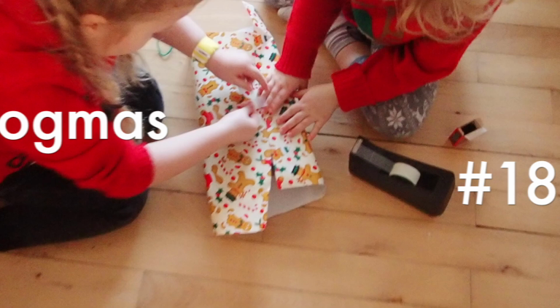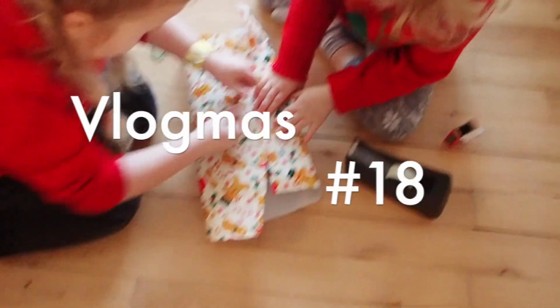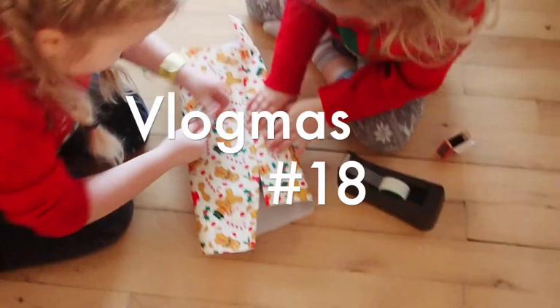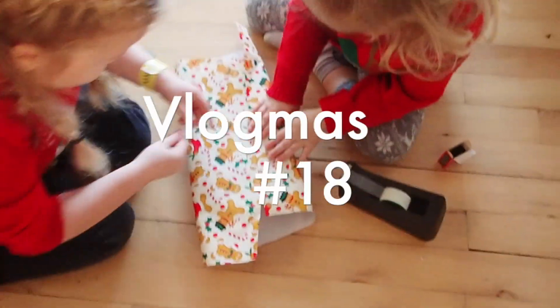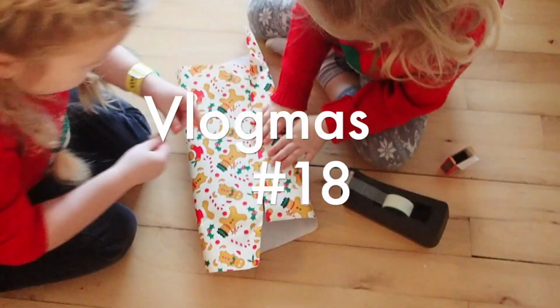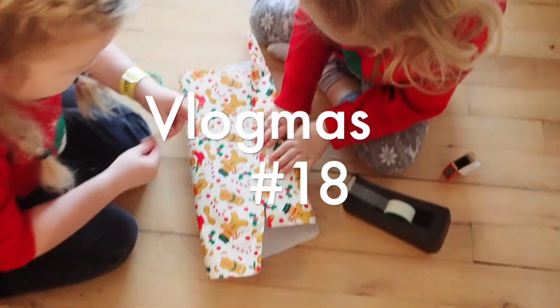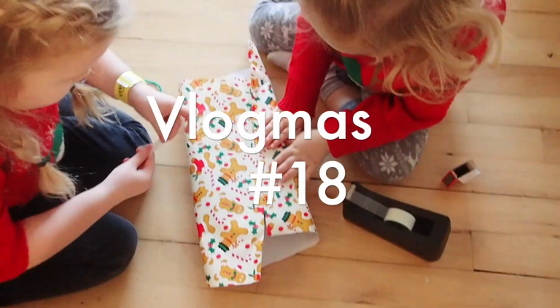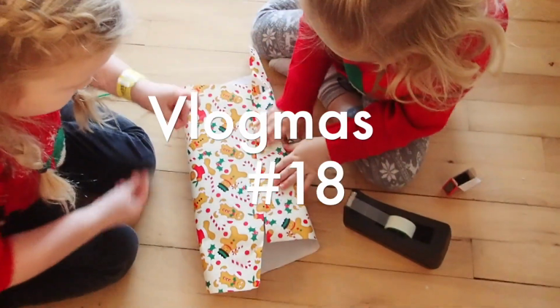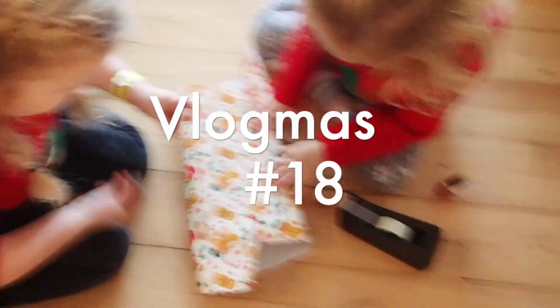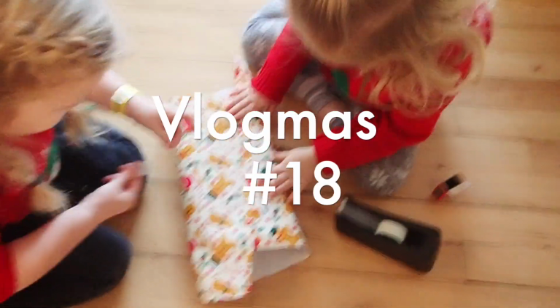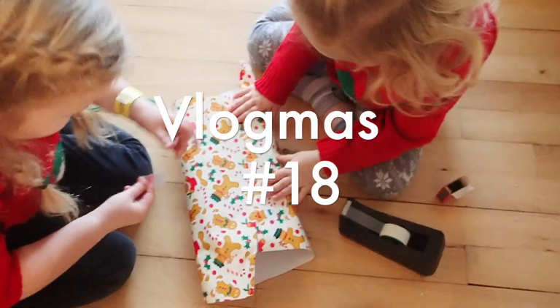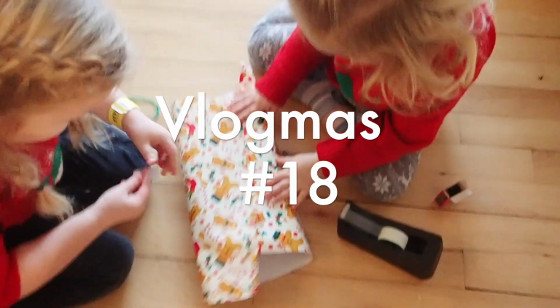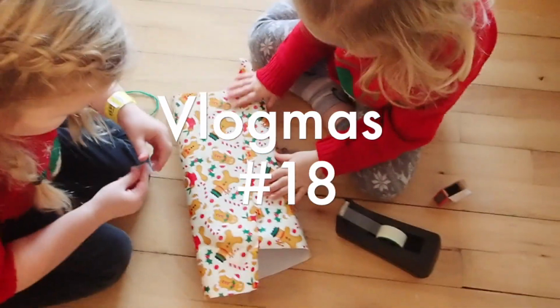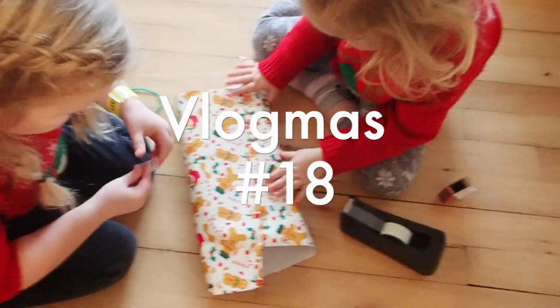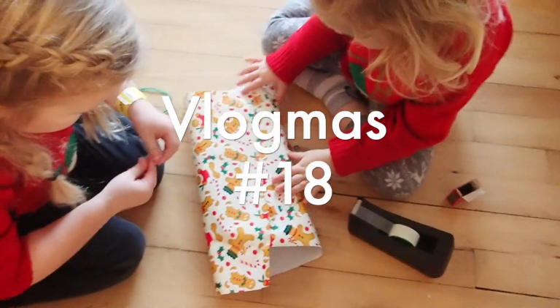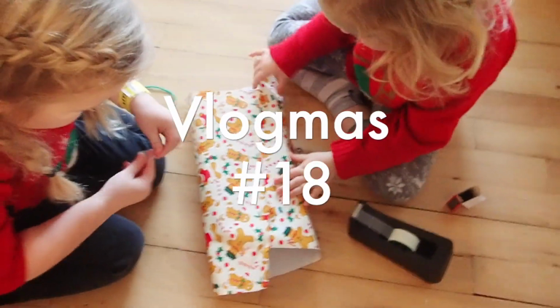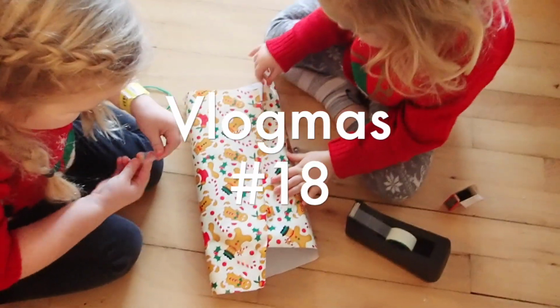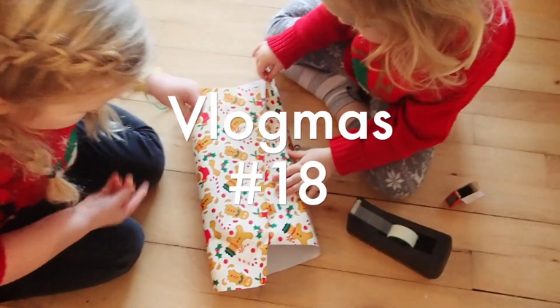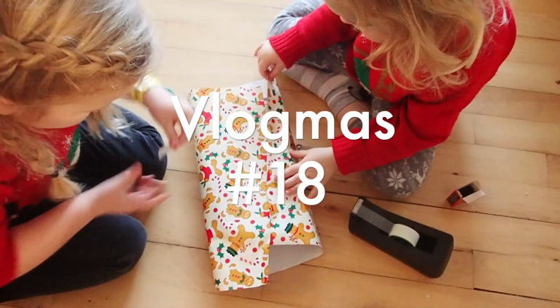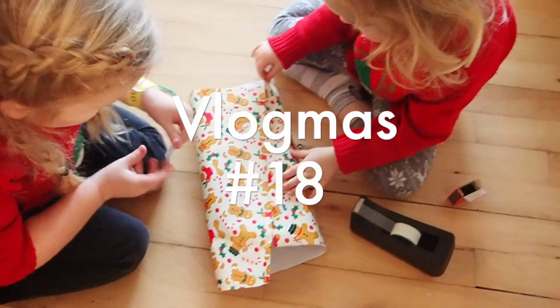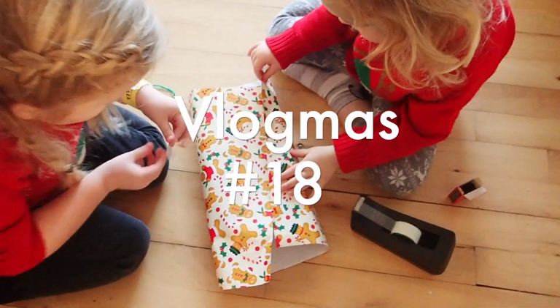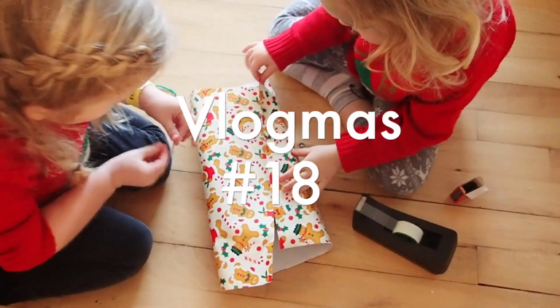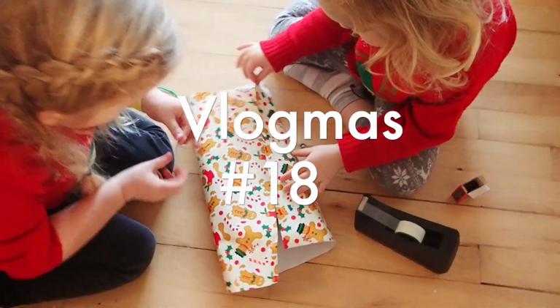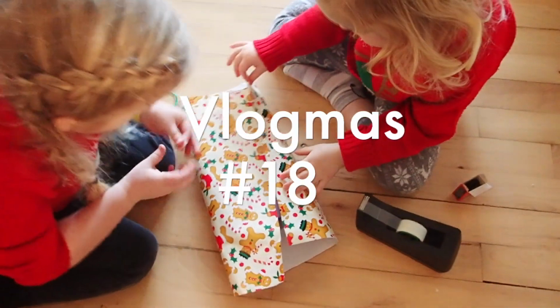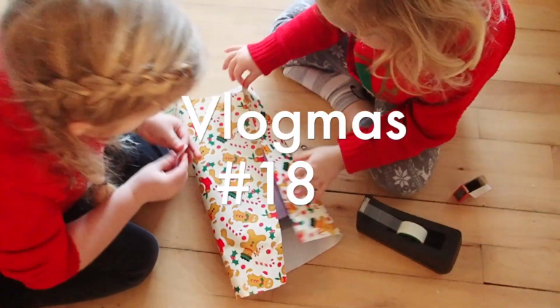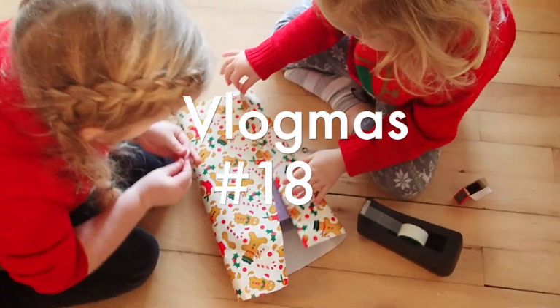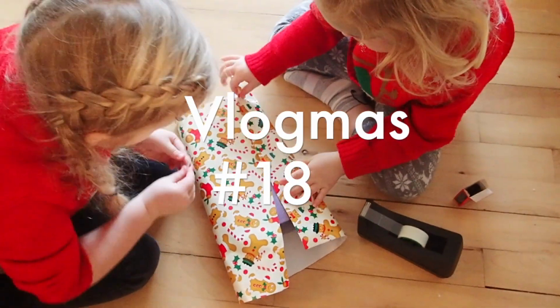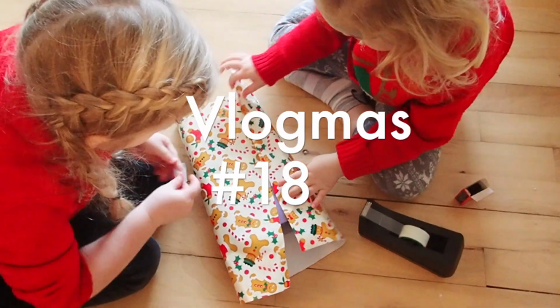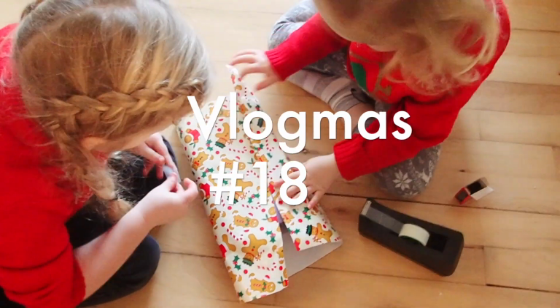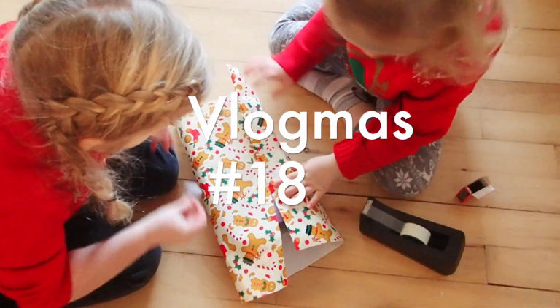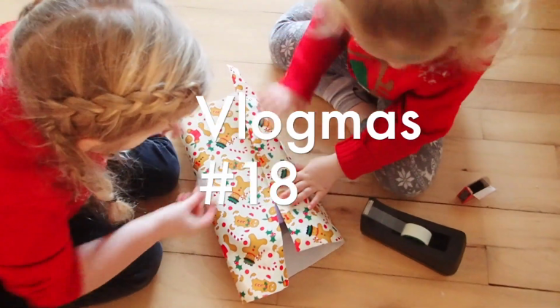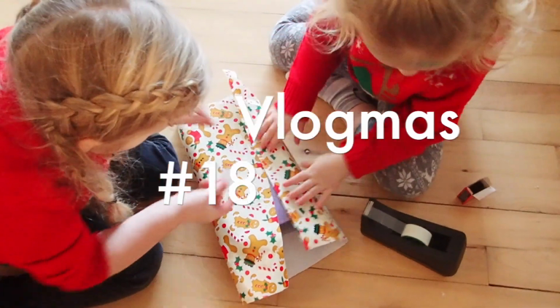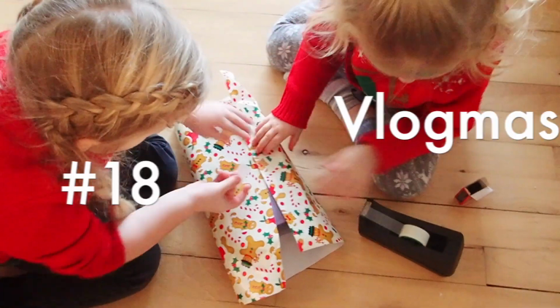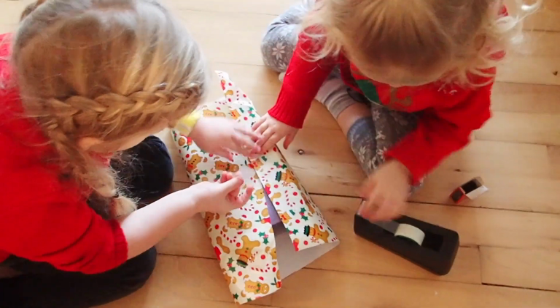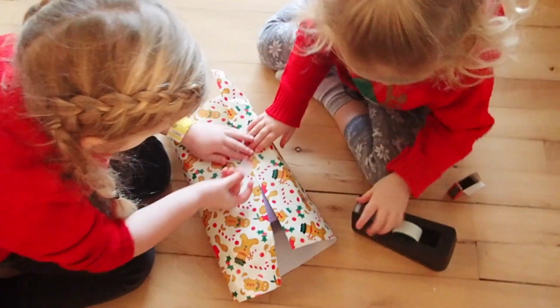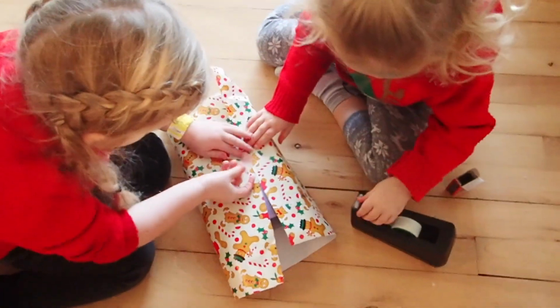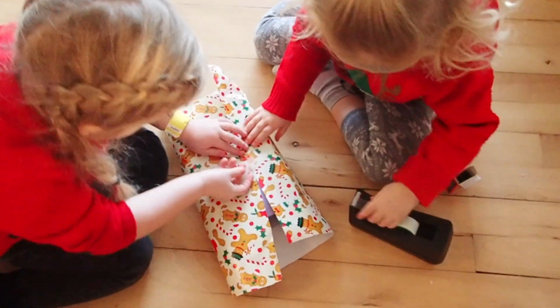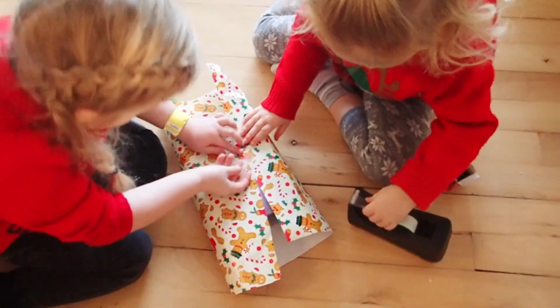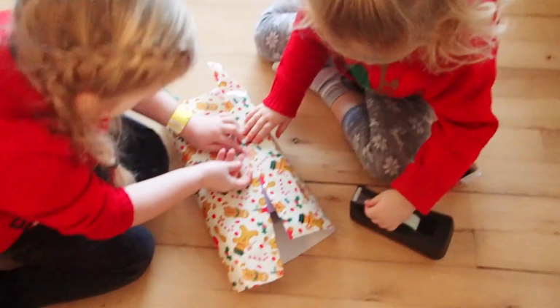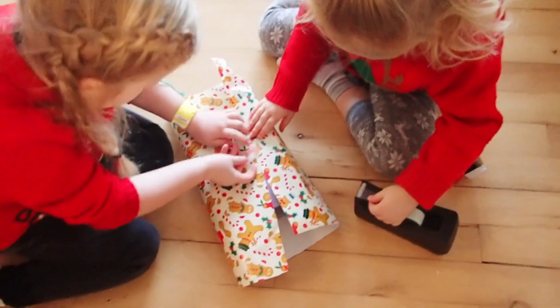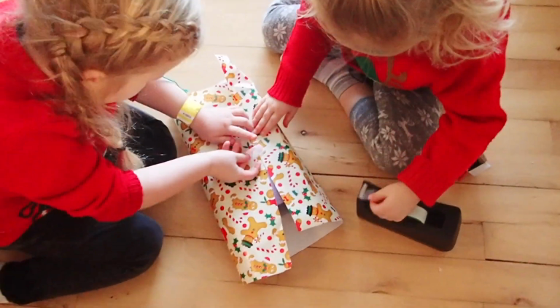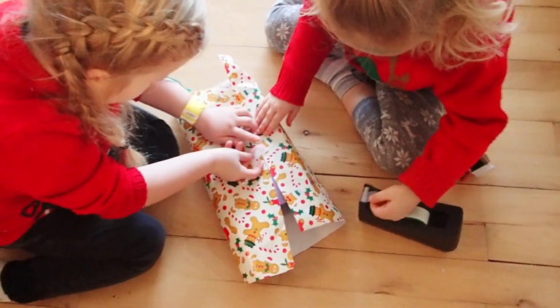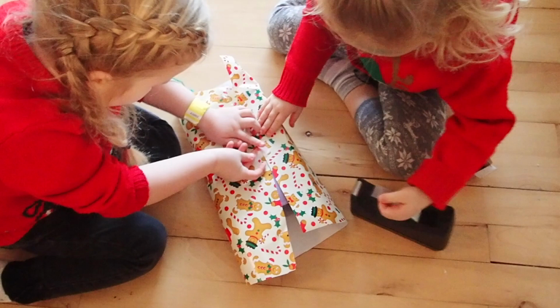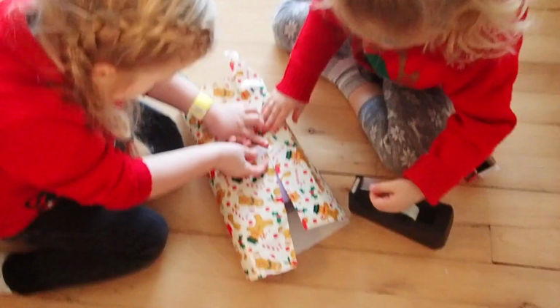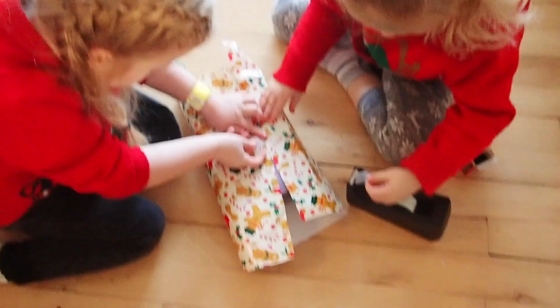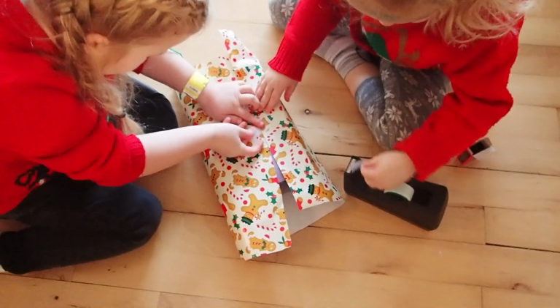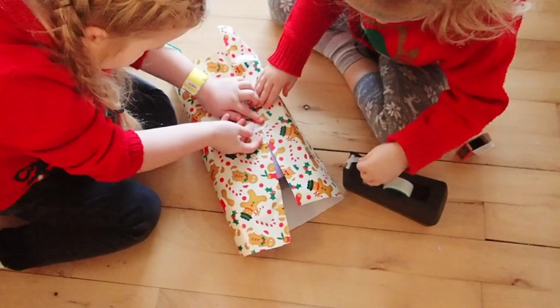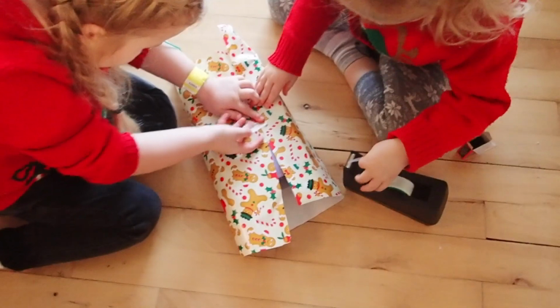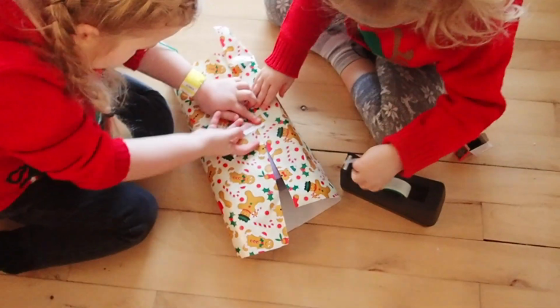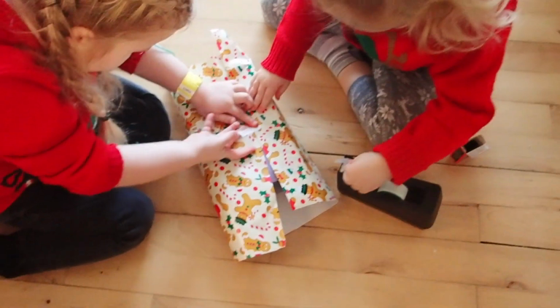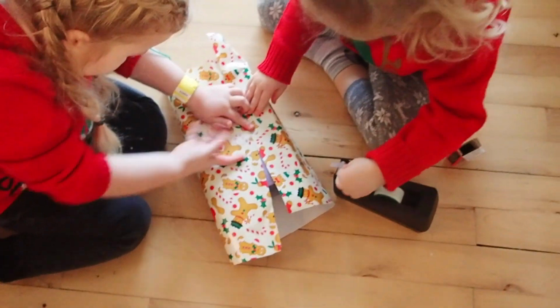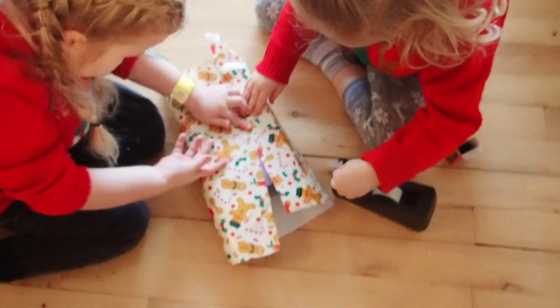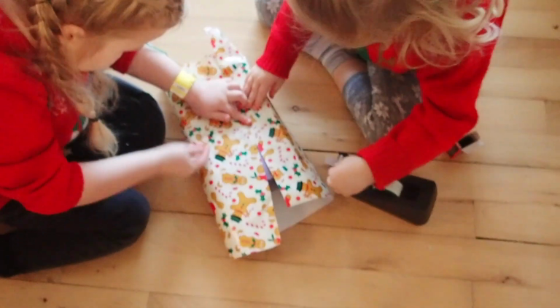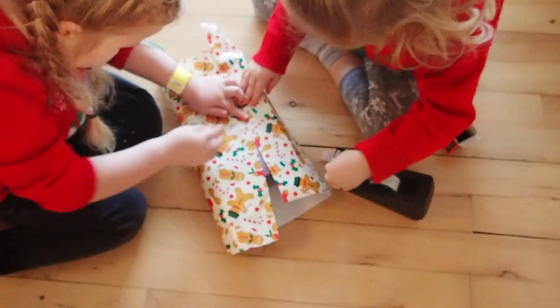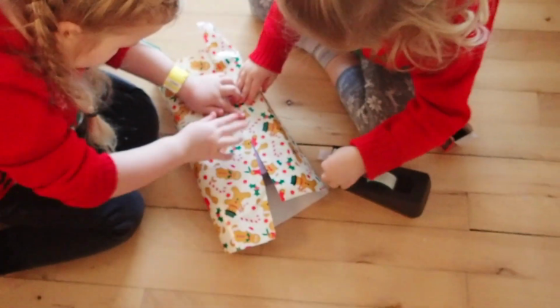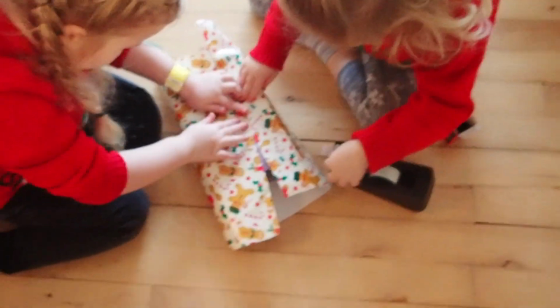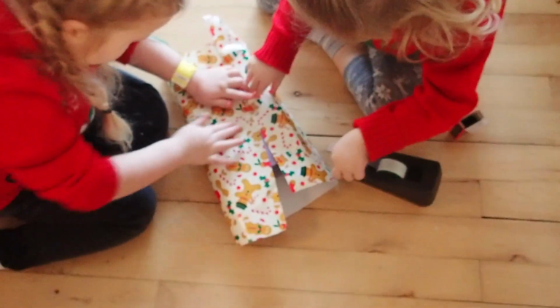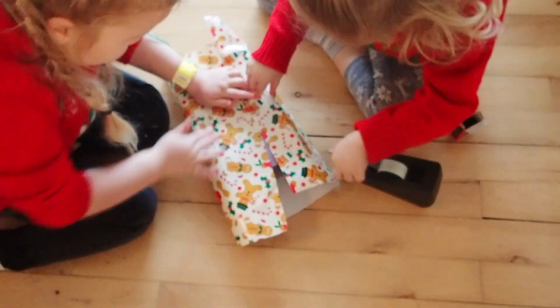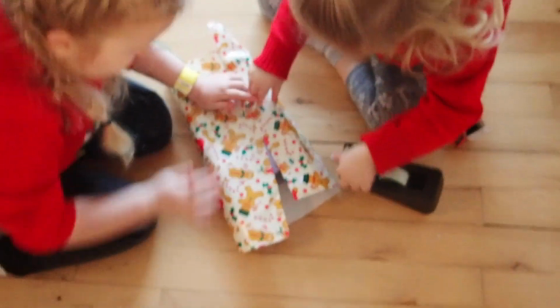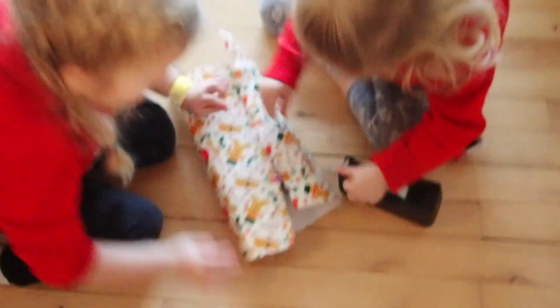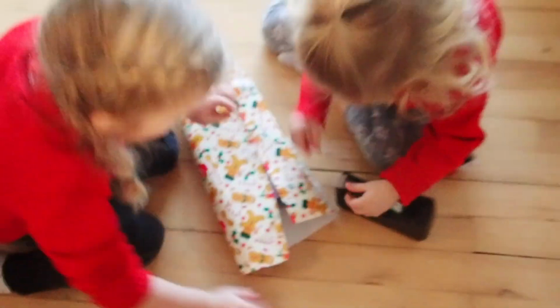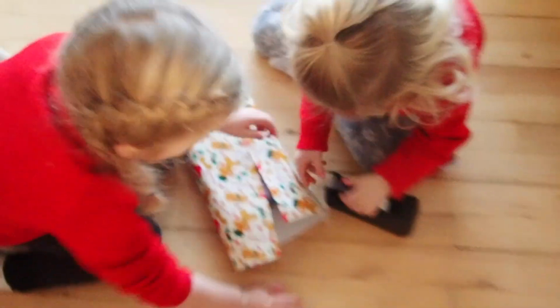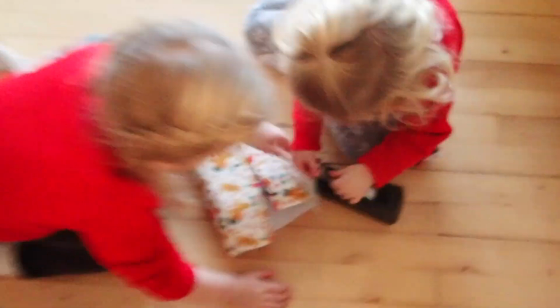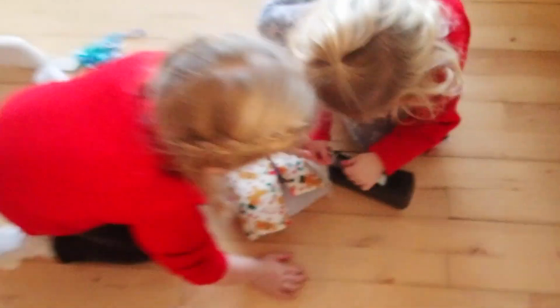The girls are packing and wrapping a present for his kindergarten teachers. It's a box of chocolate.